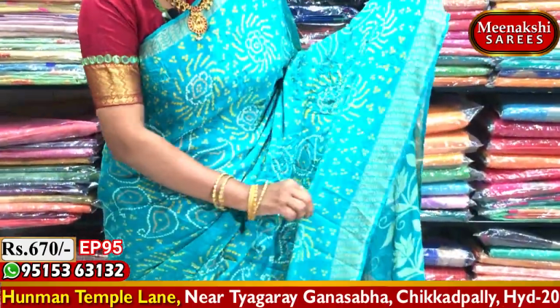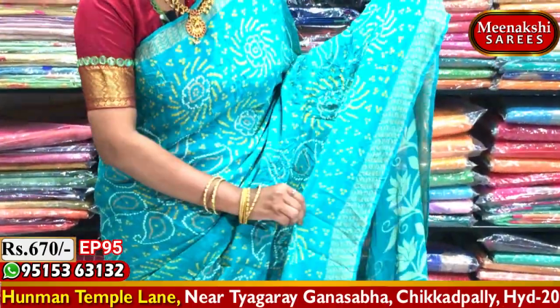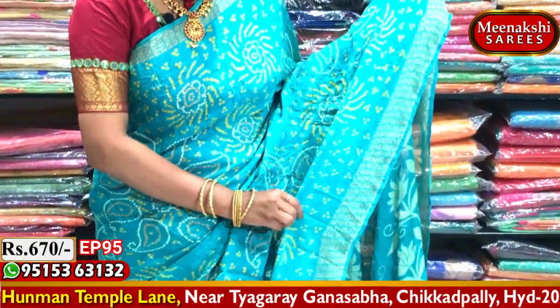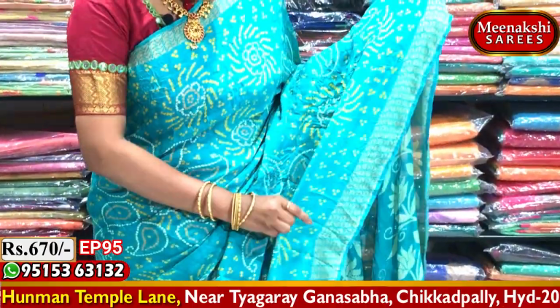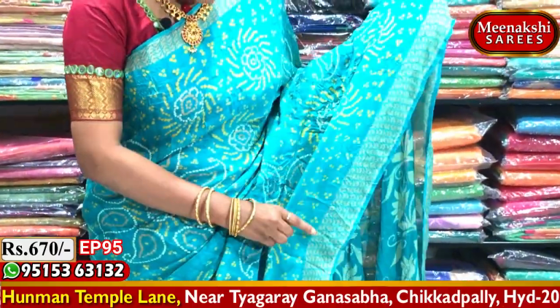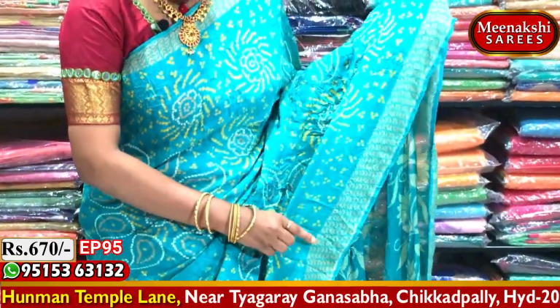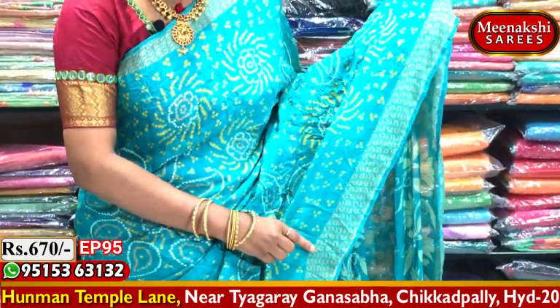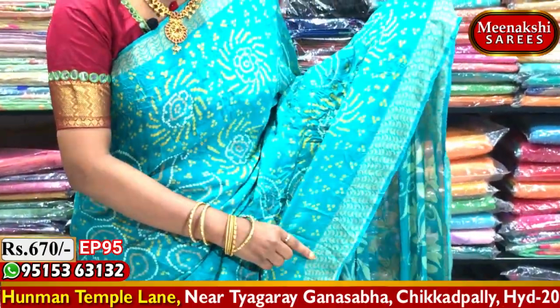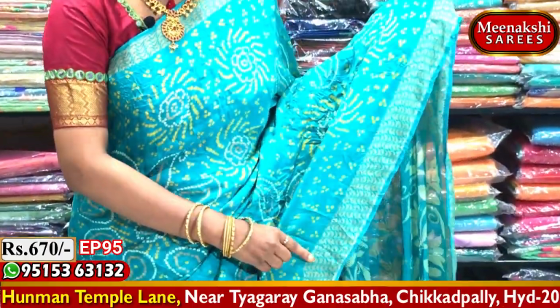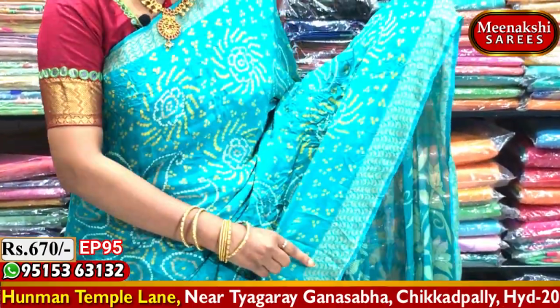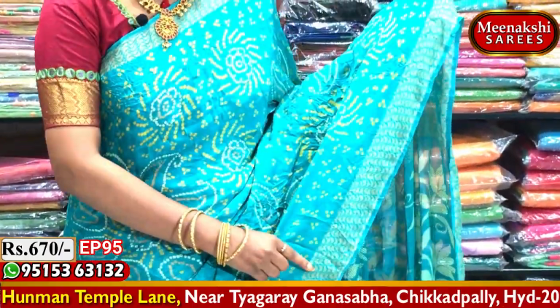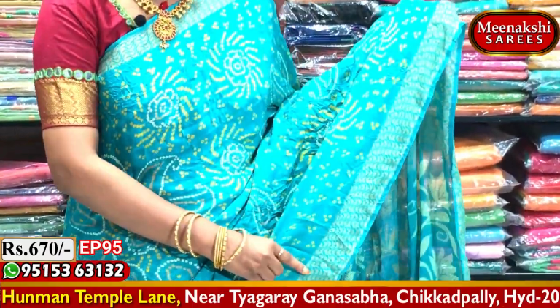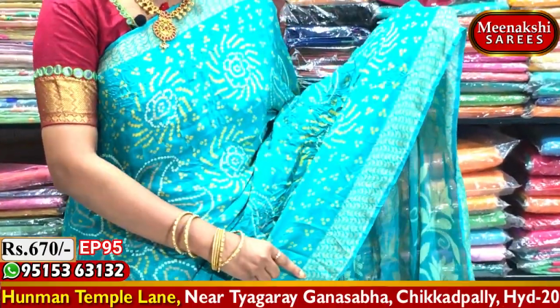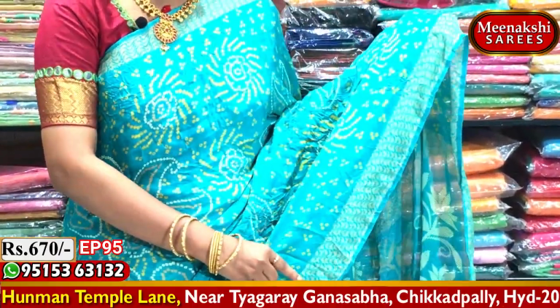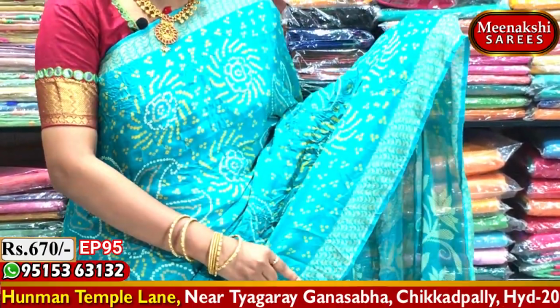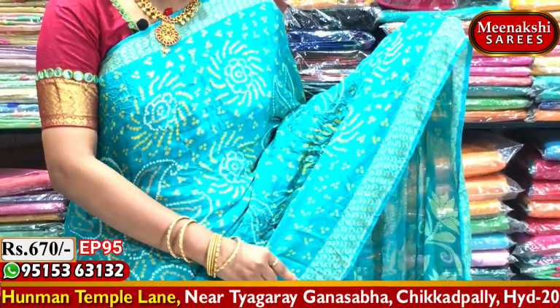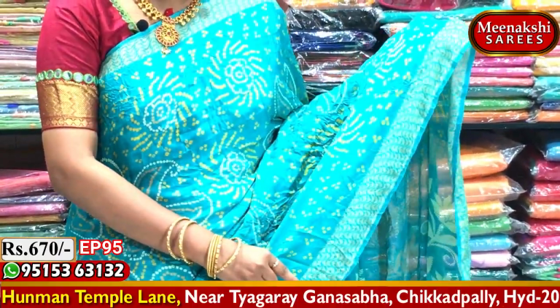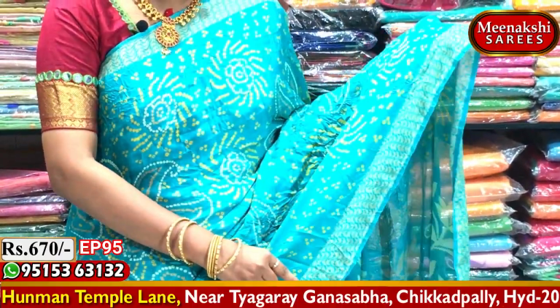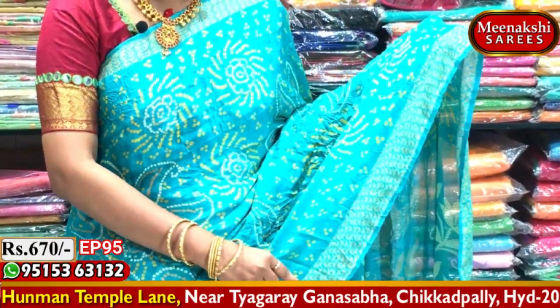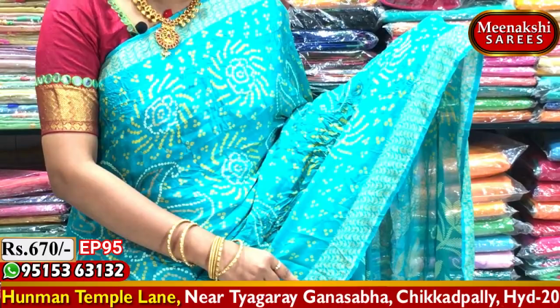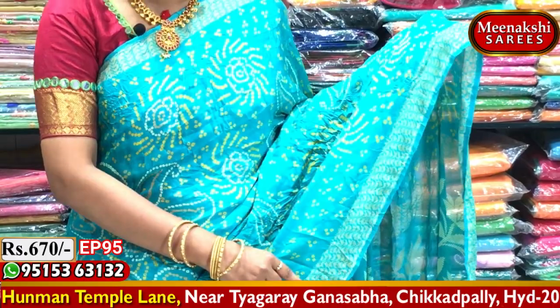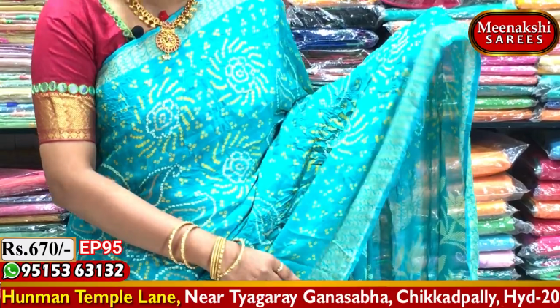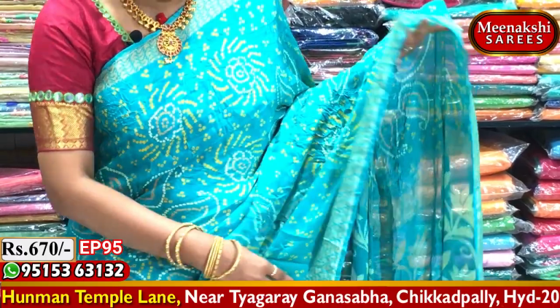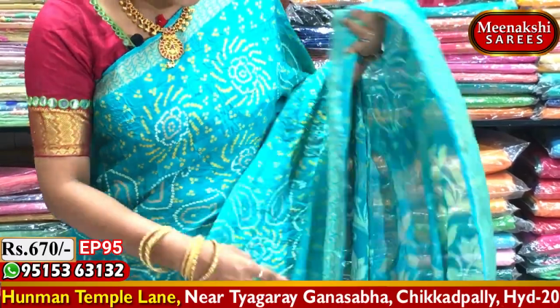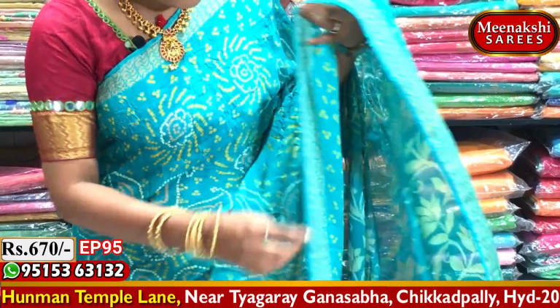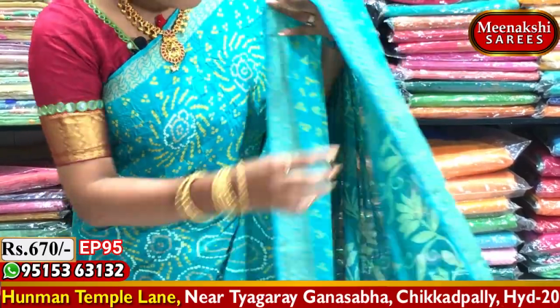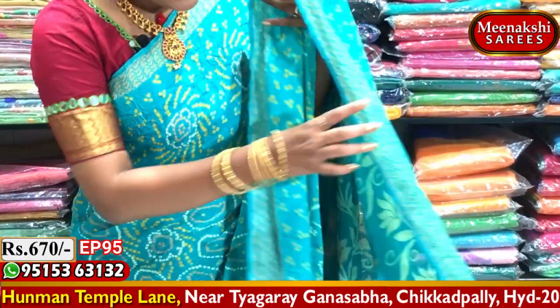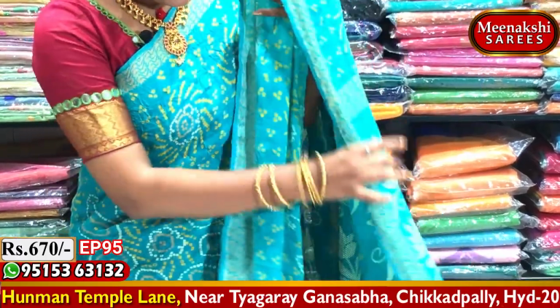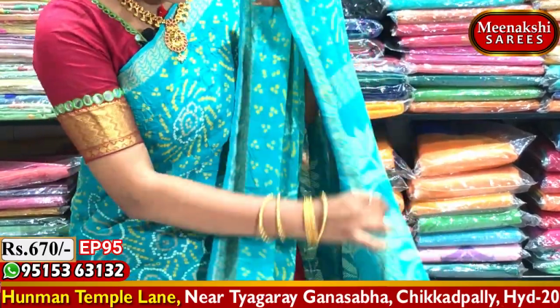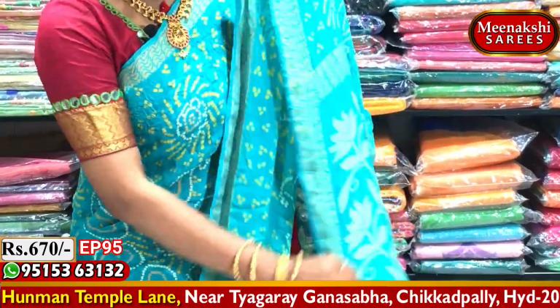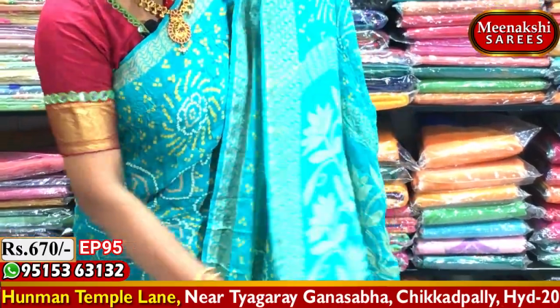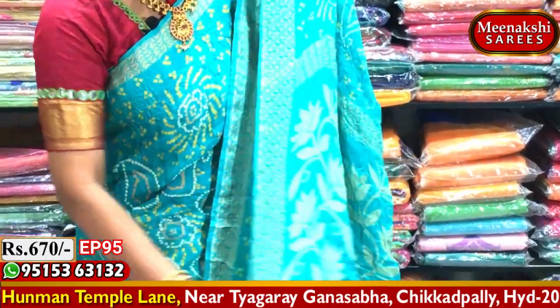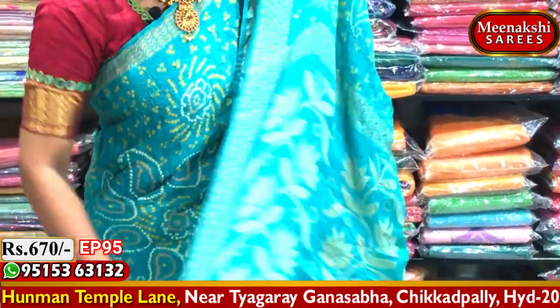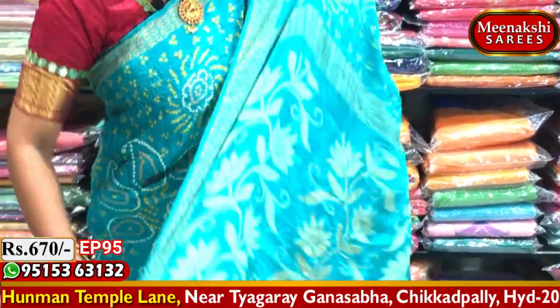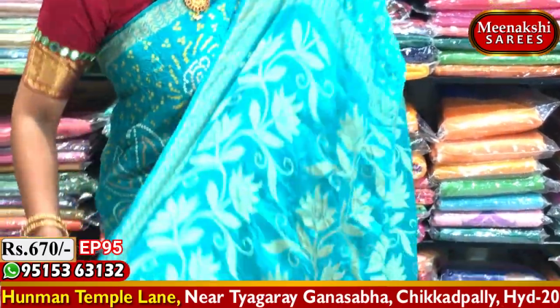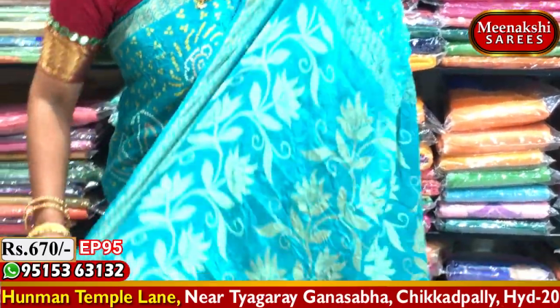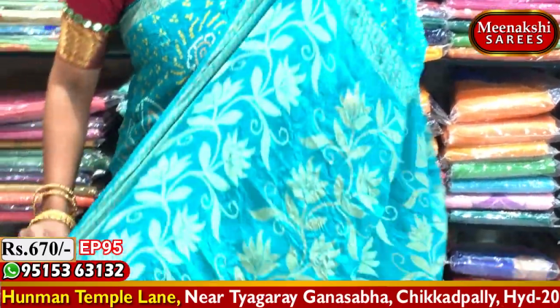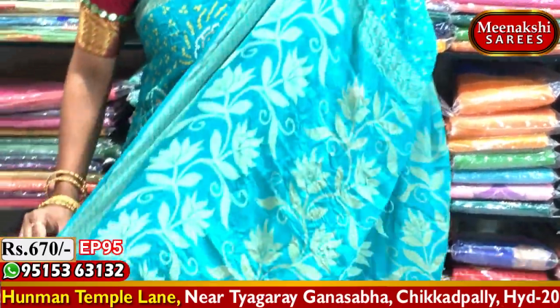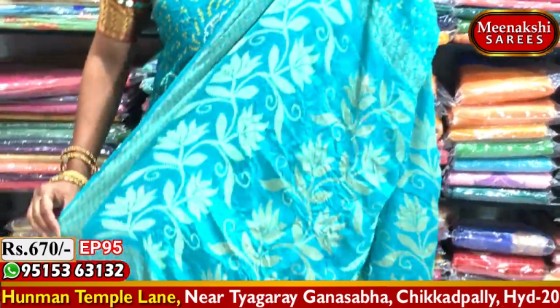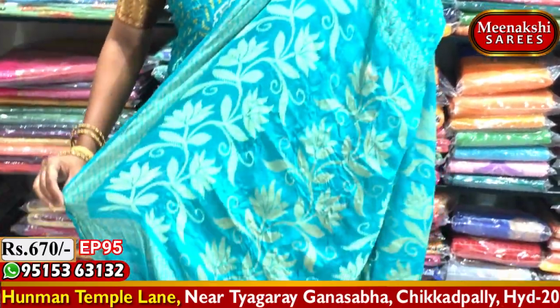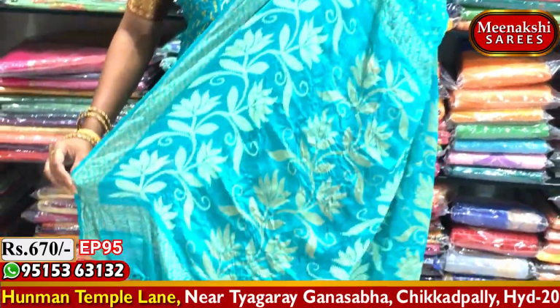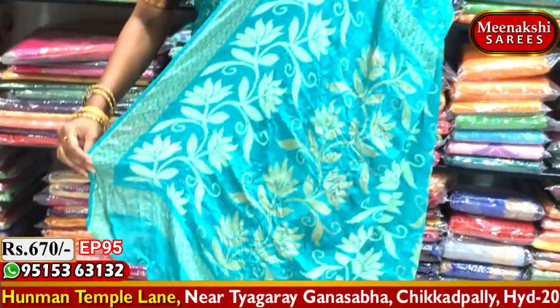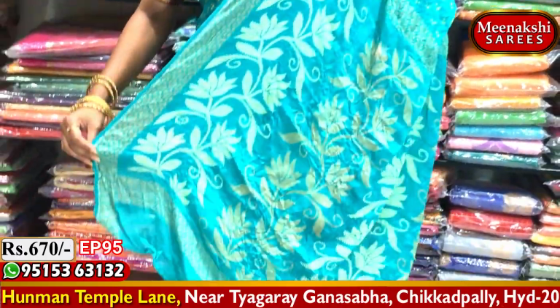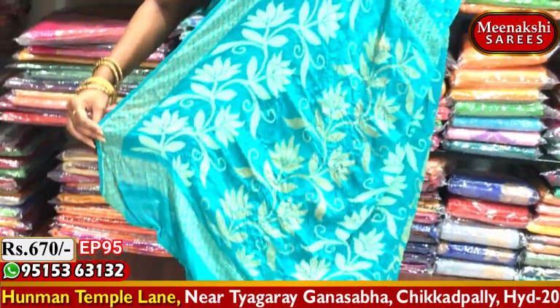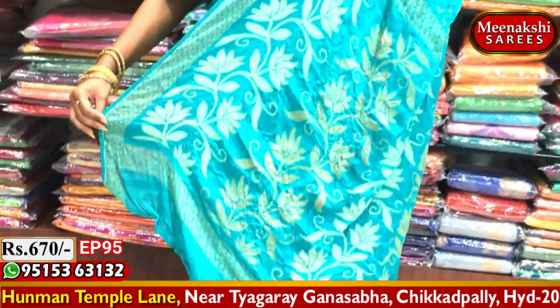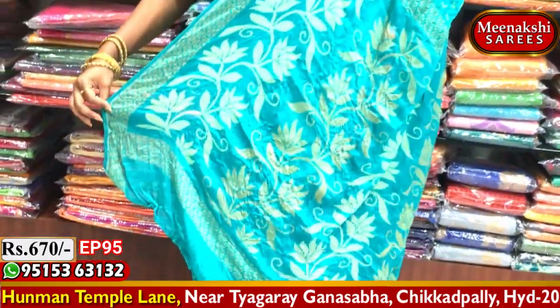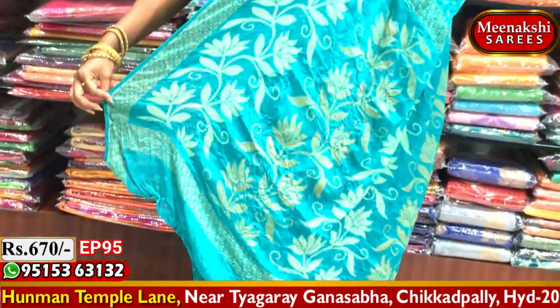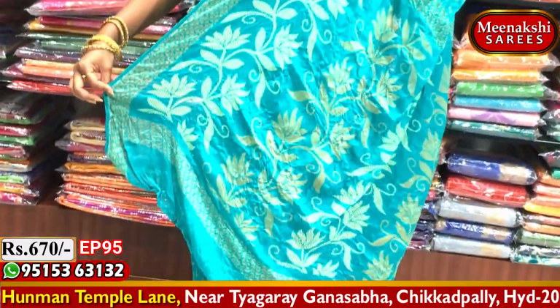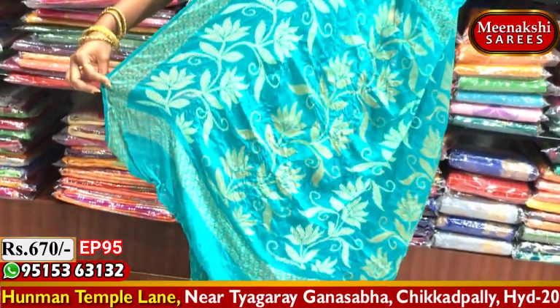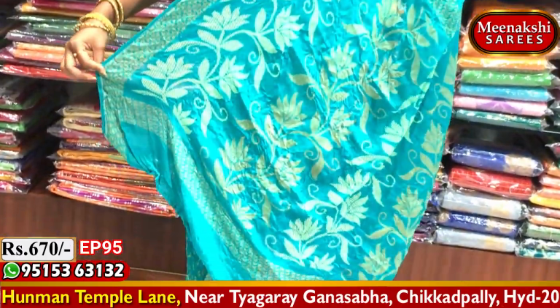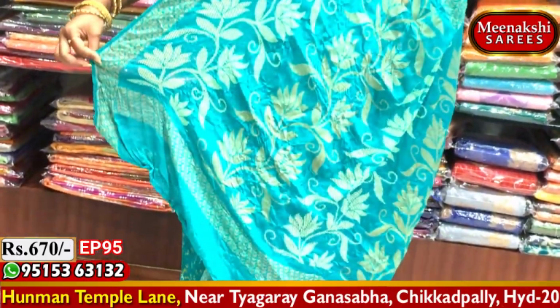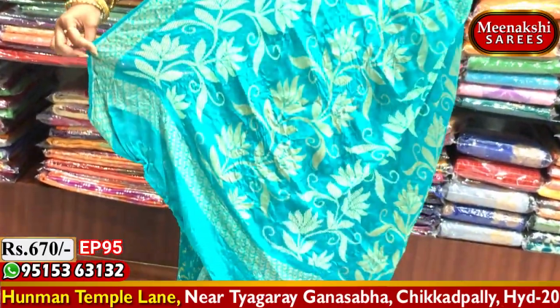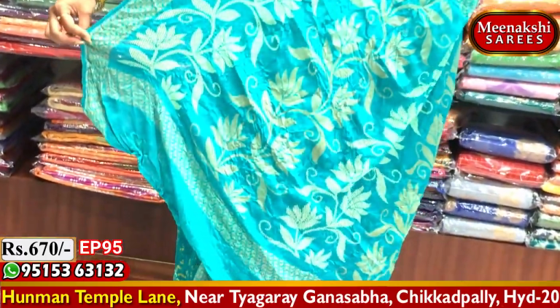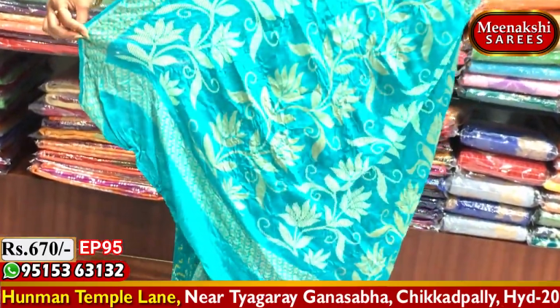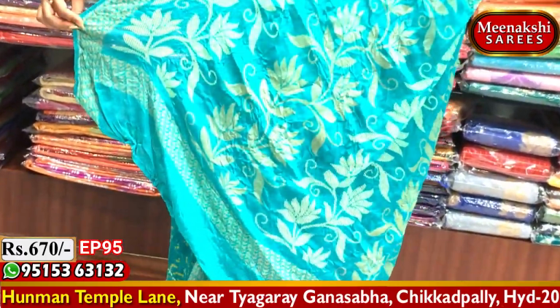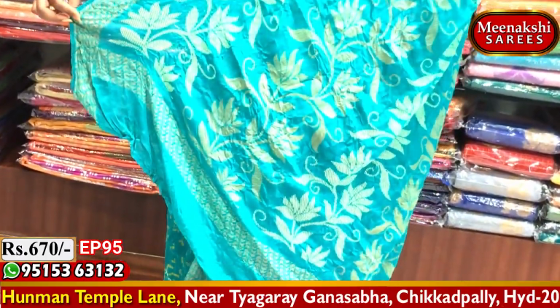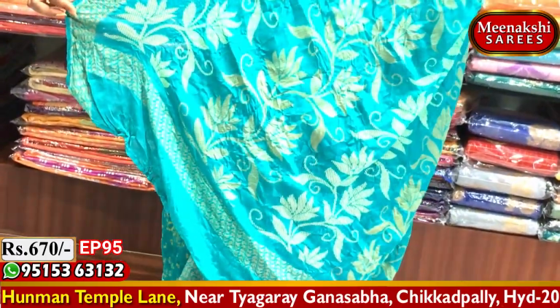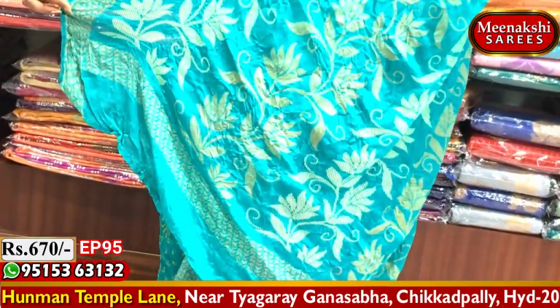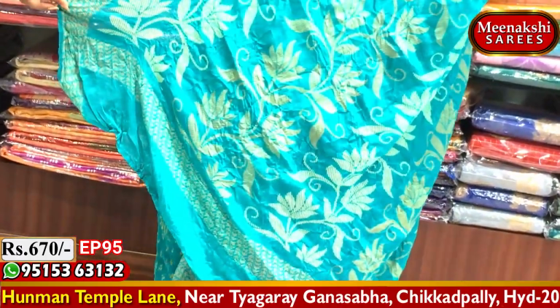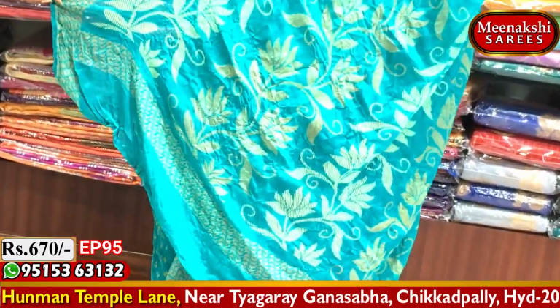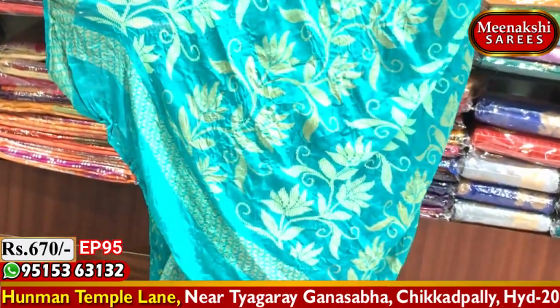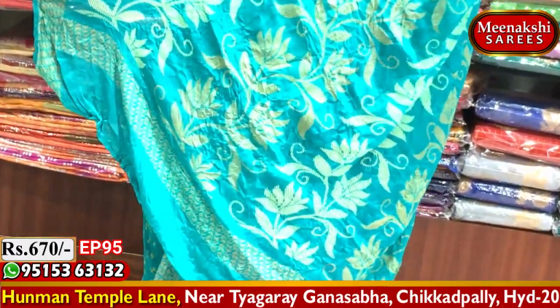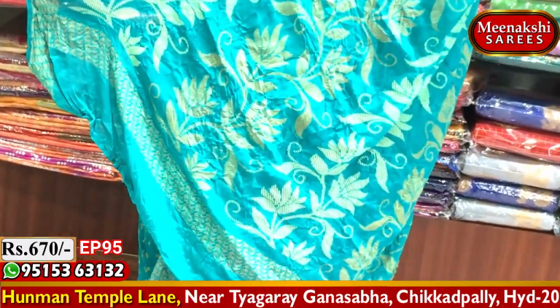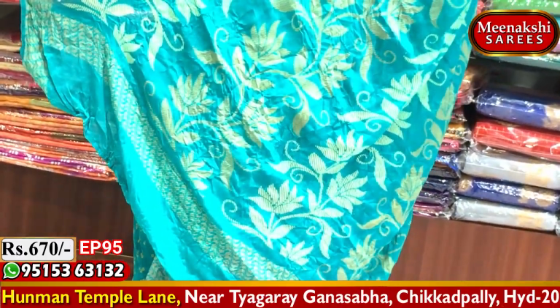We have two boxes and a lot of different color combinations available.